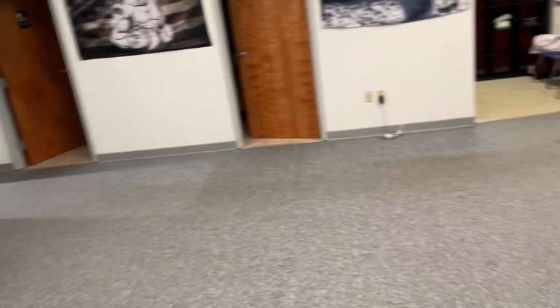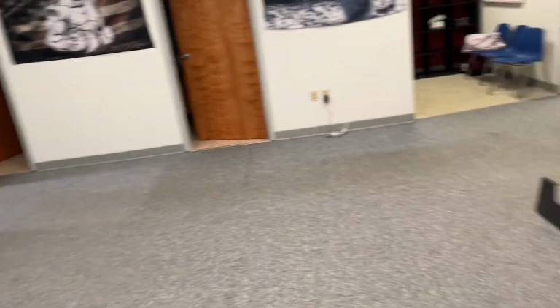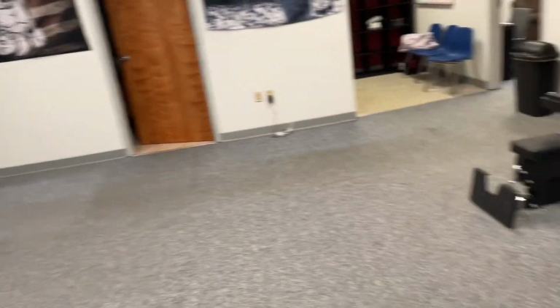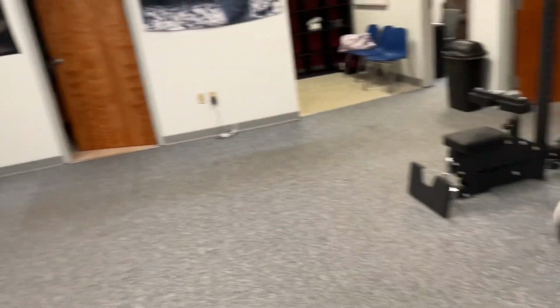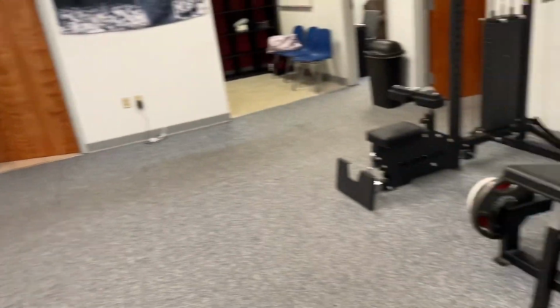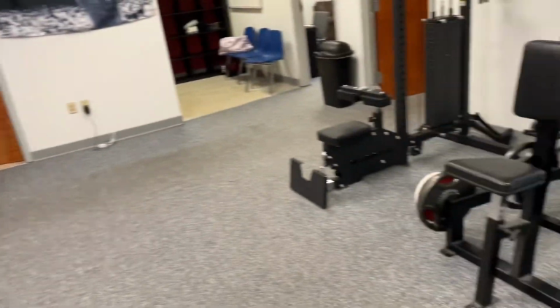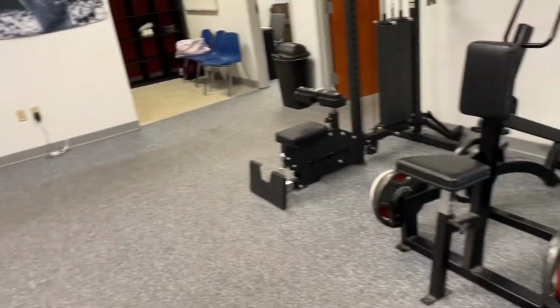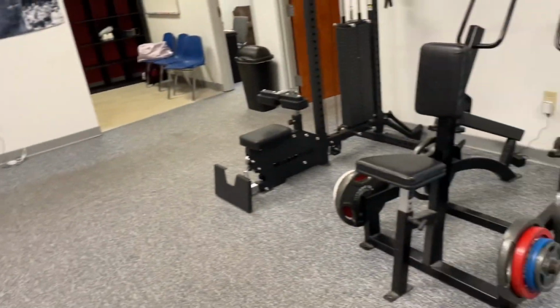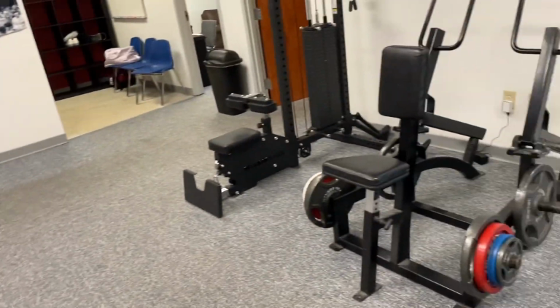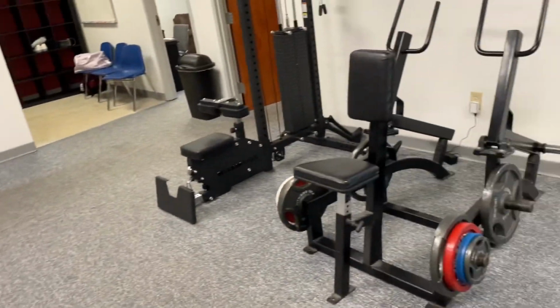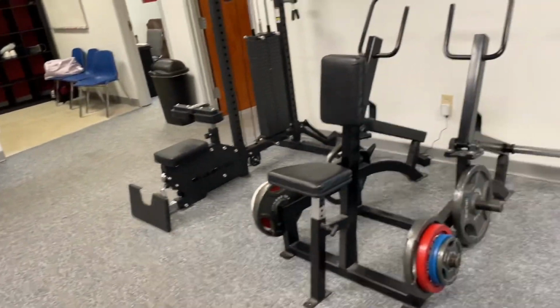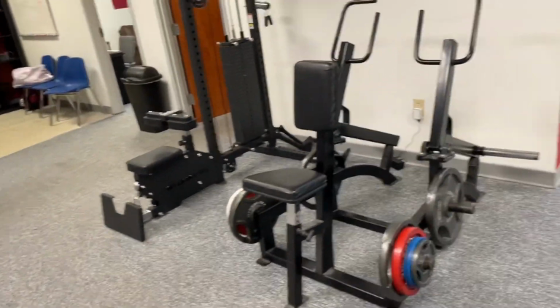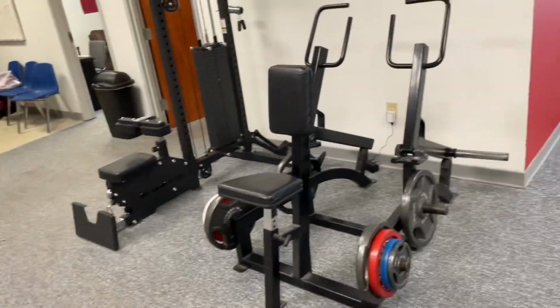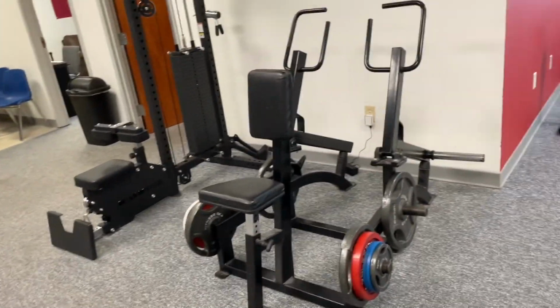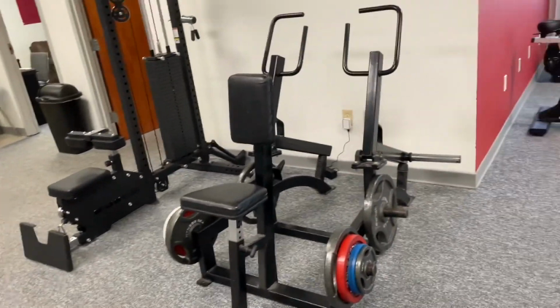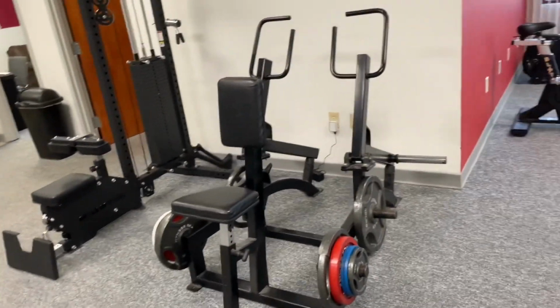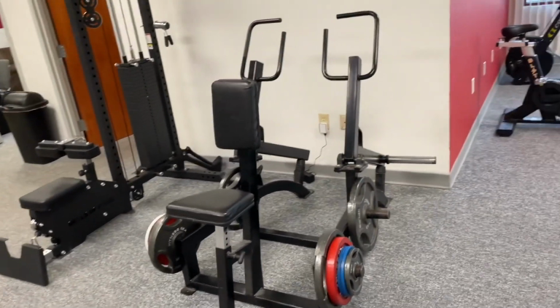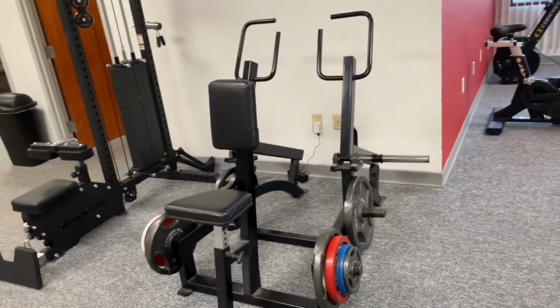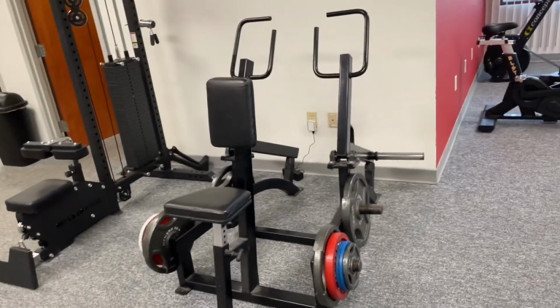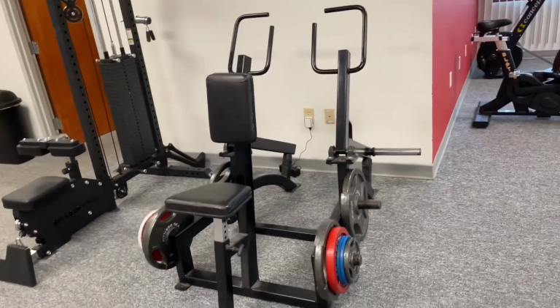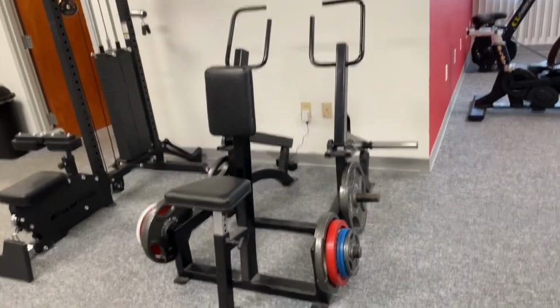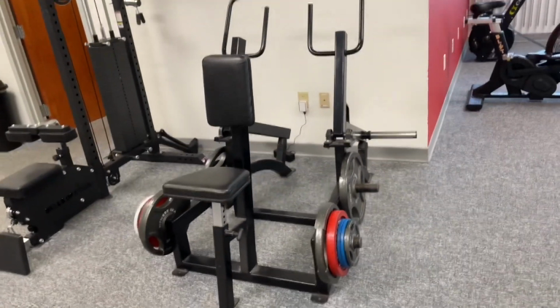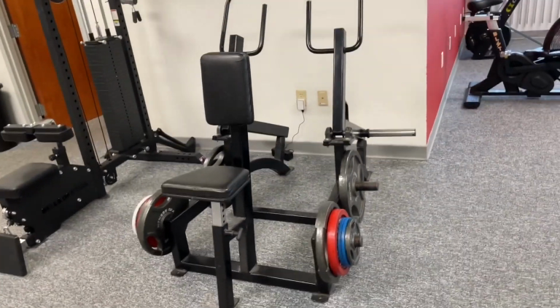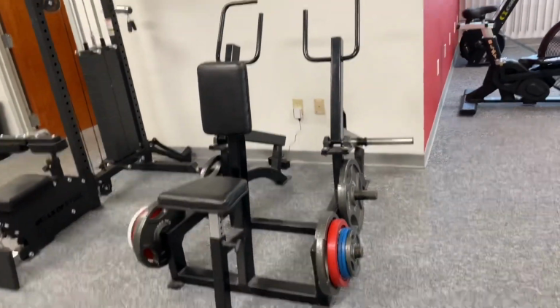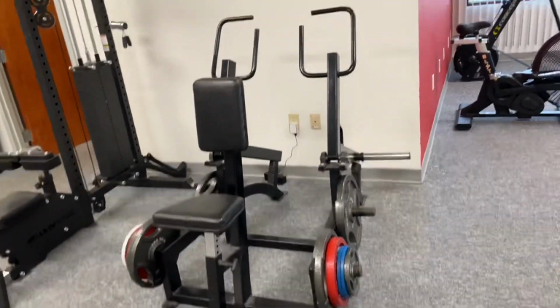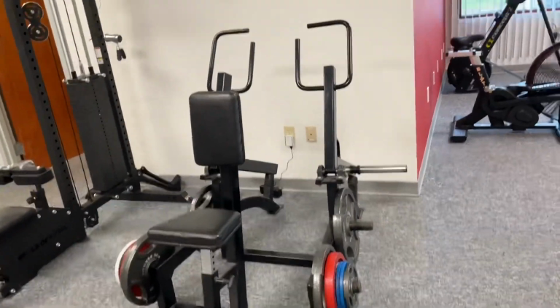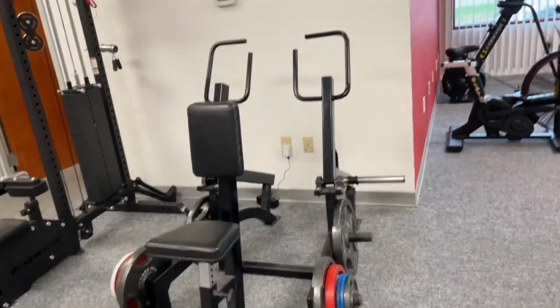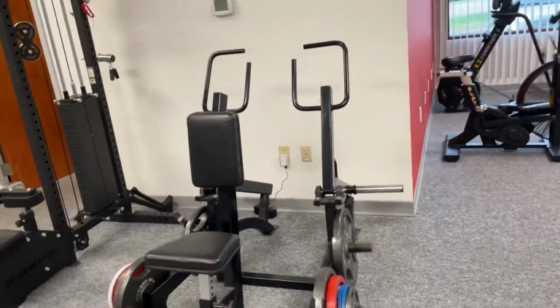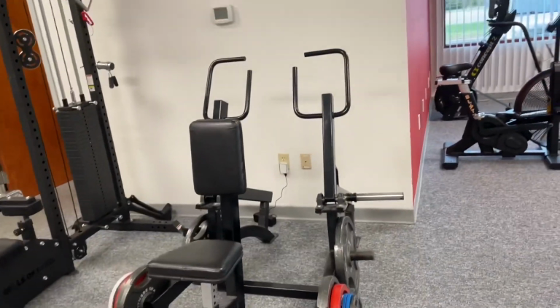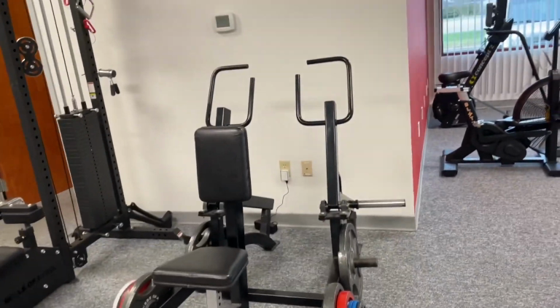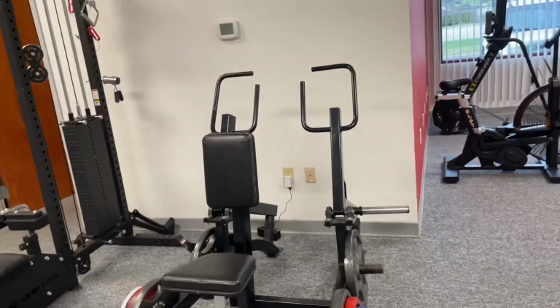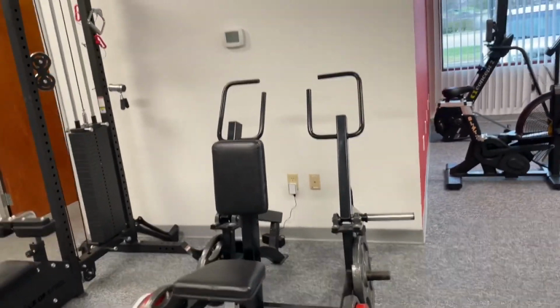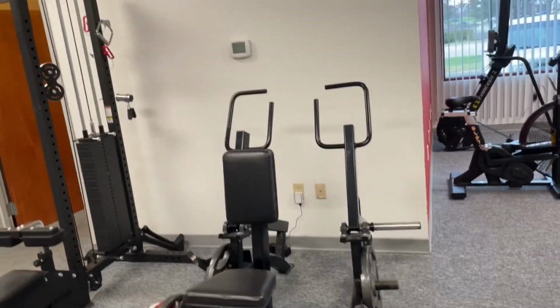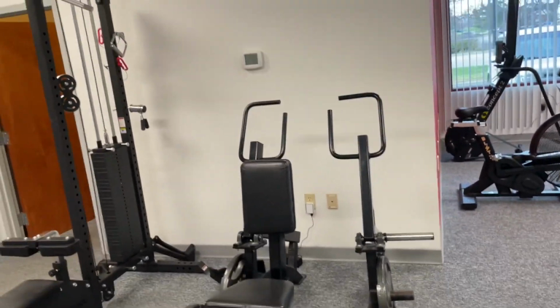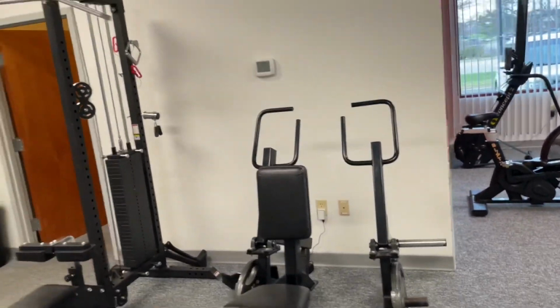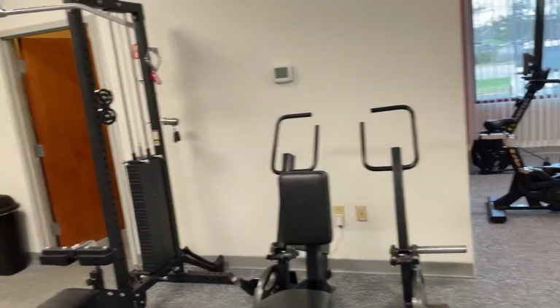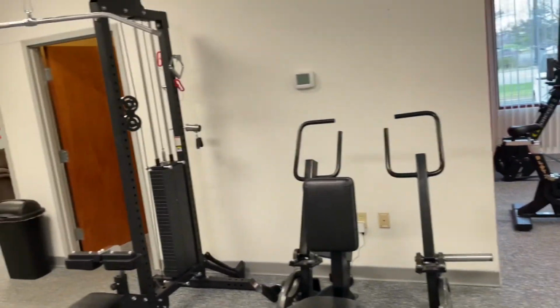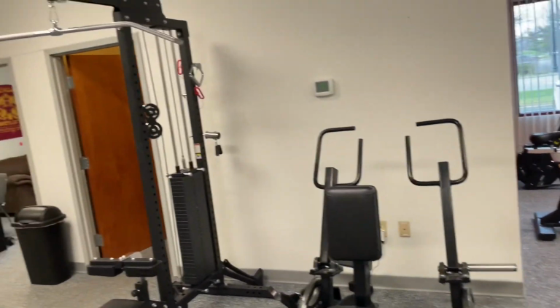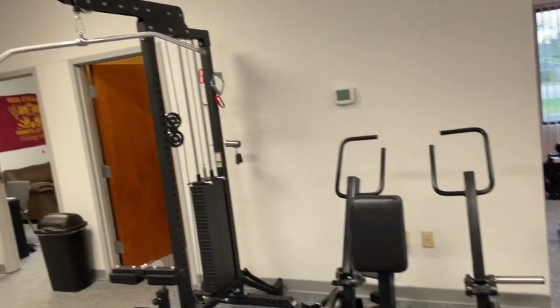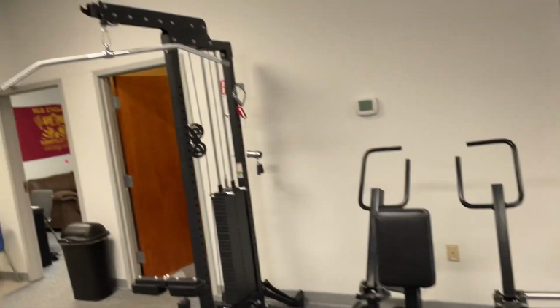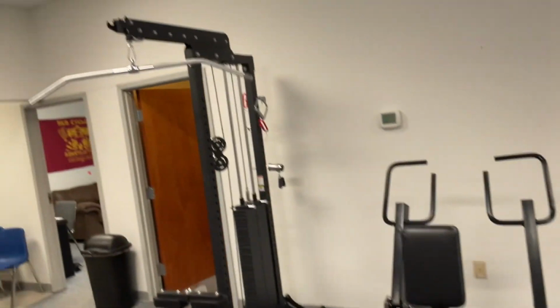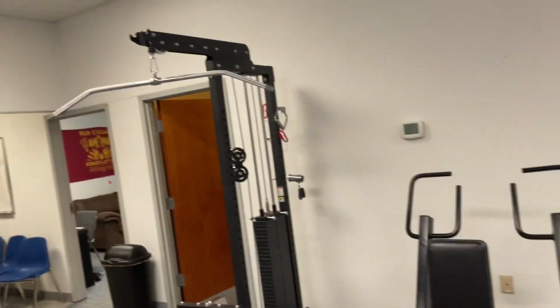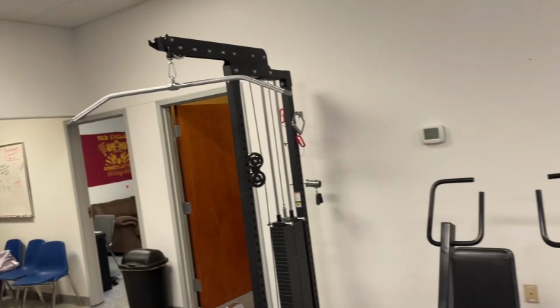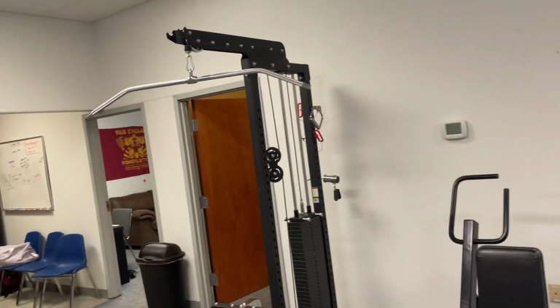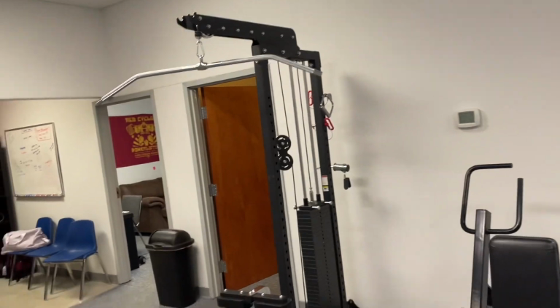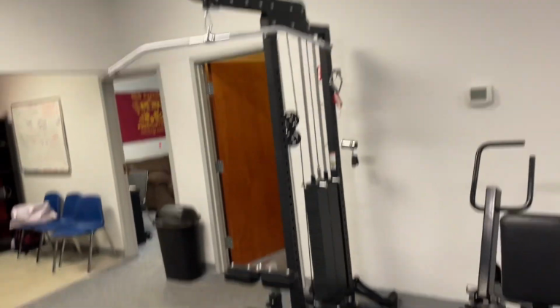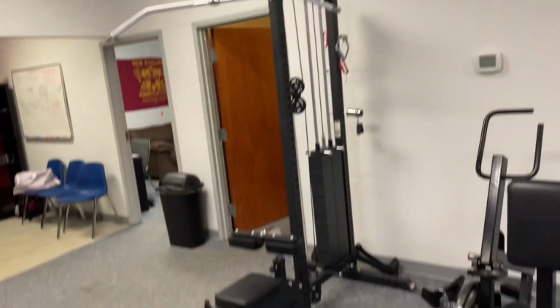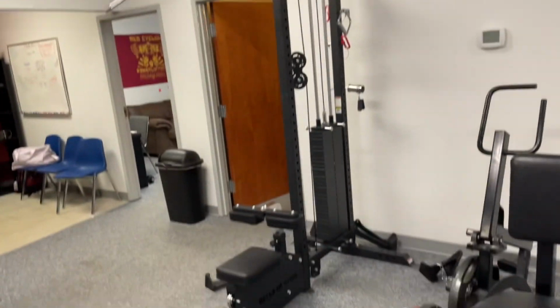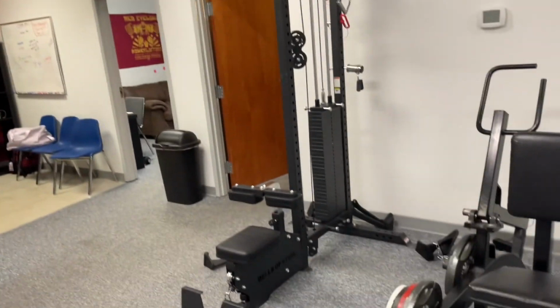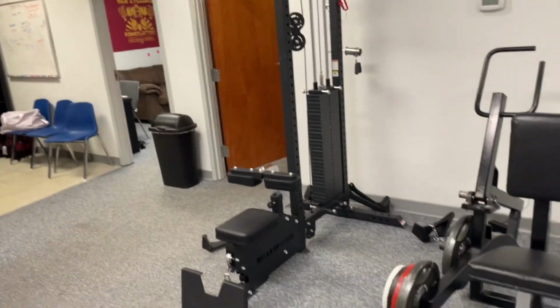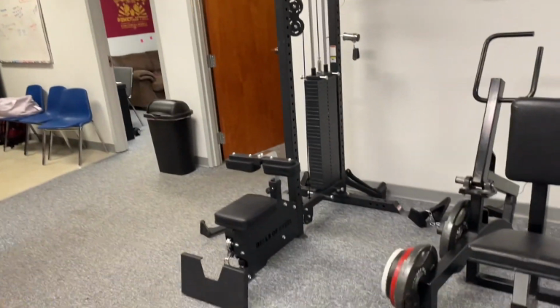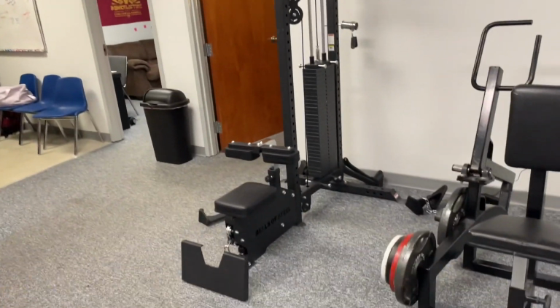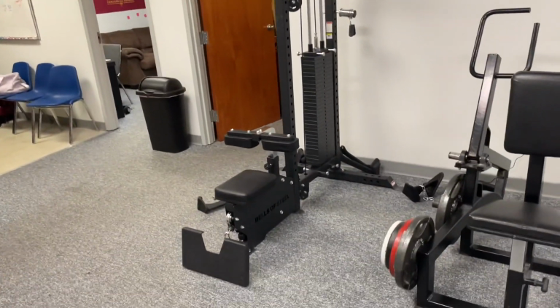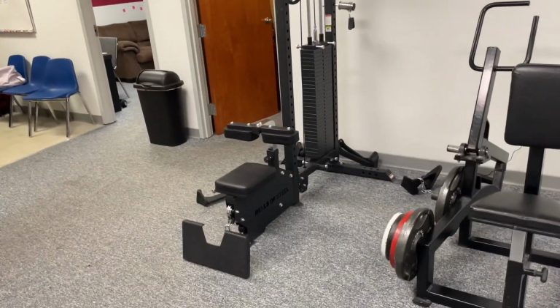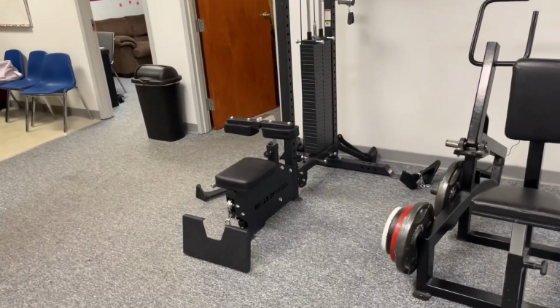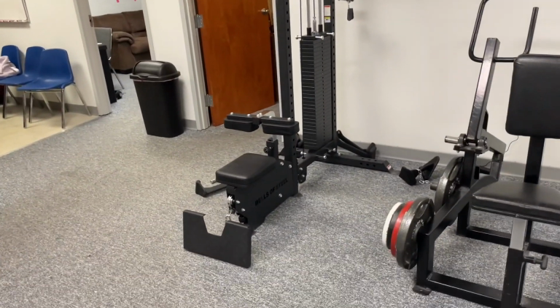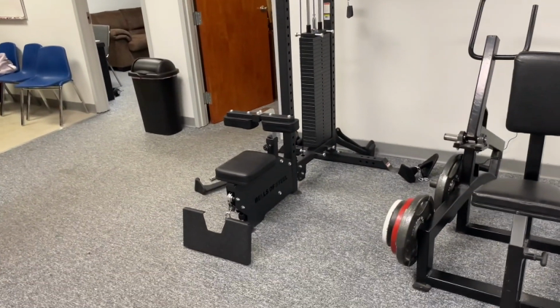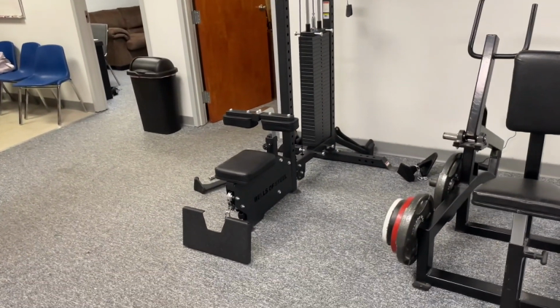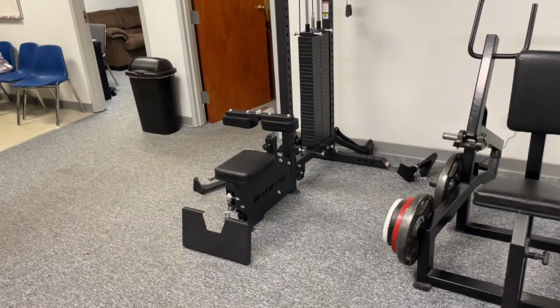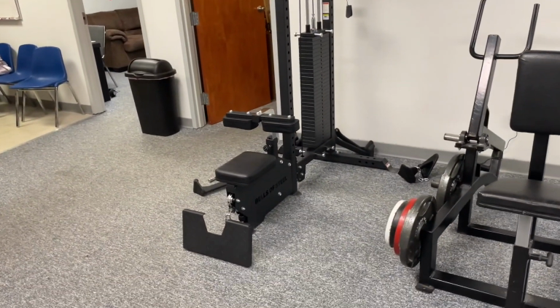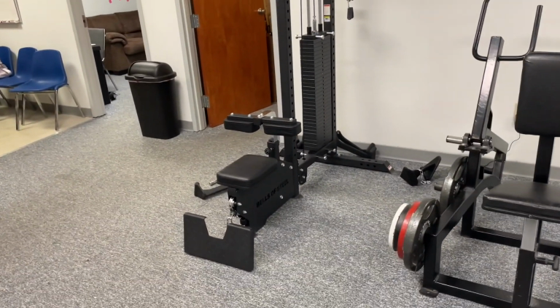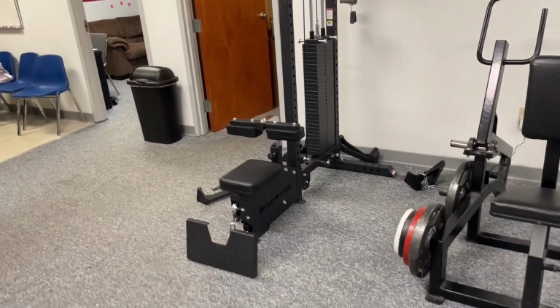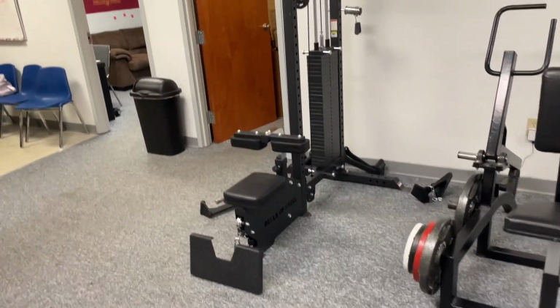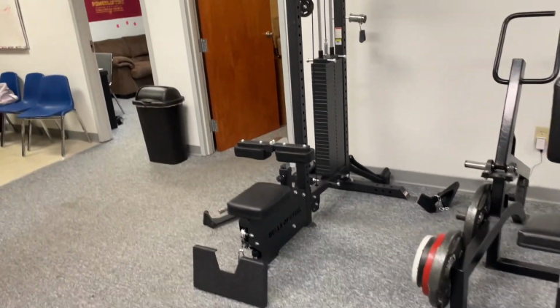Smith machine, and on this wall we got some back stuff — that's our hammer row, we got a lat pull-down with a seated row.